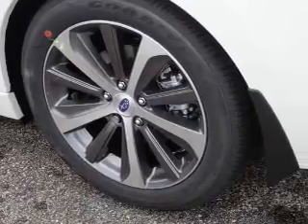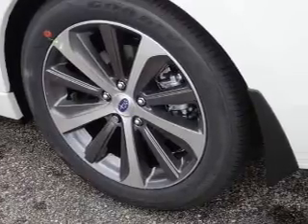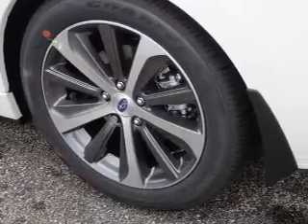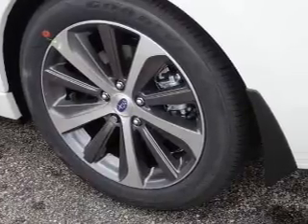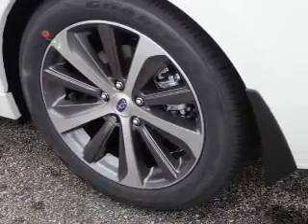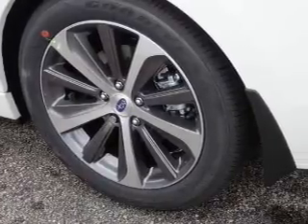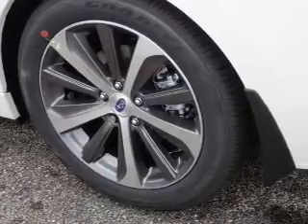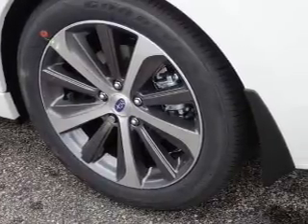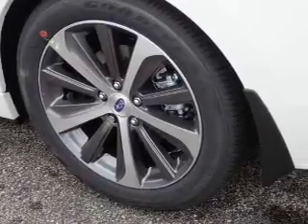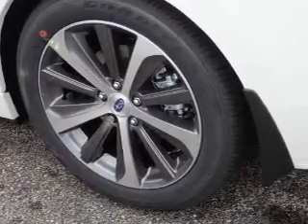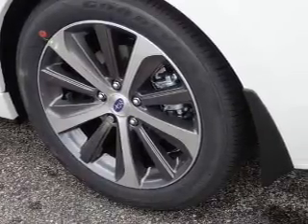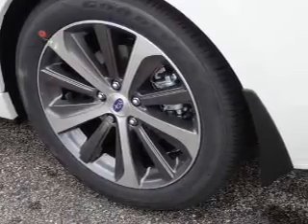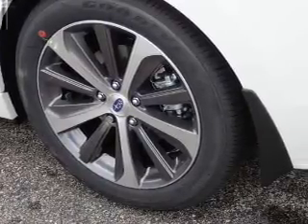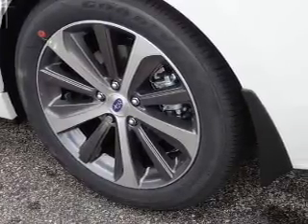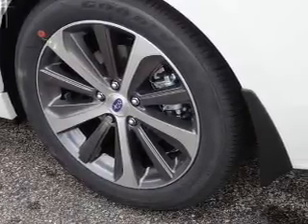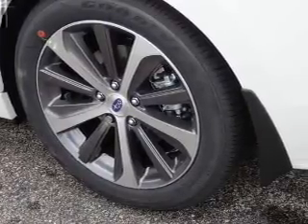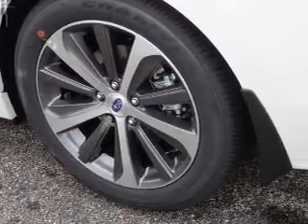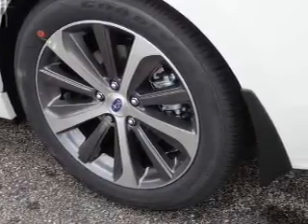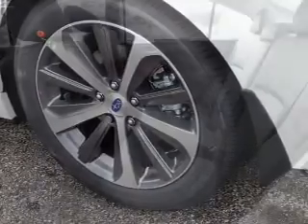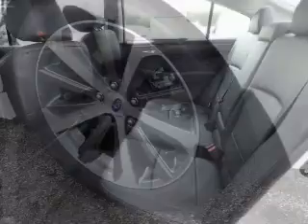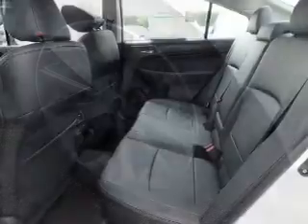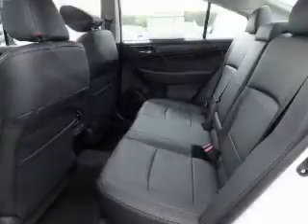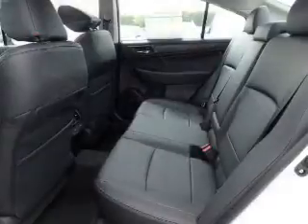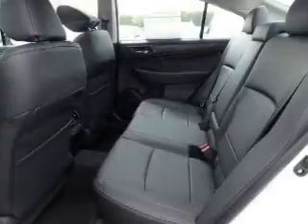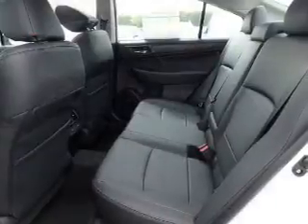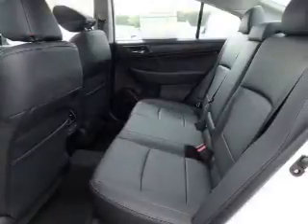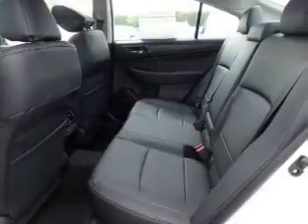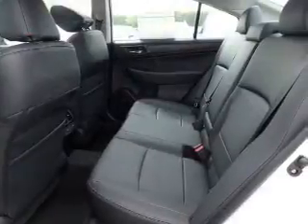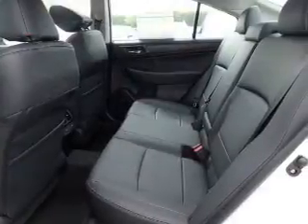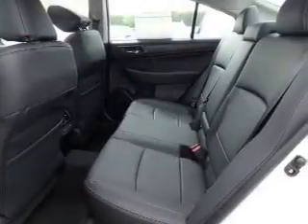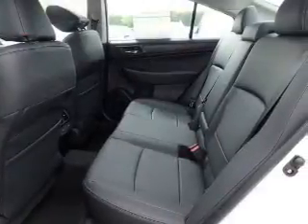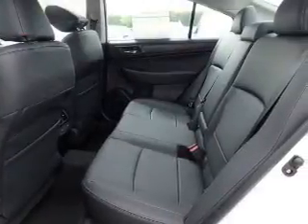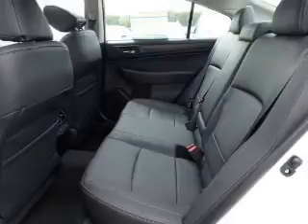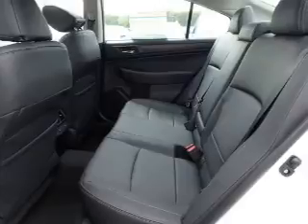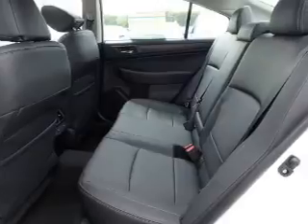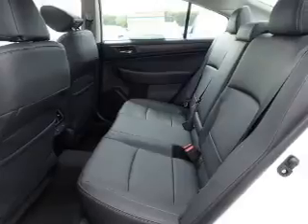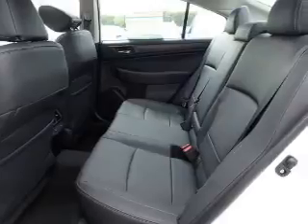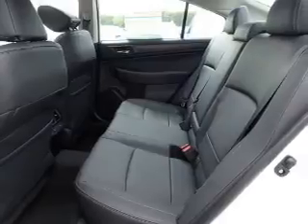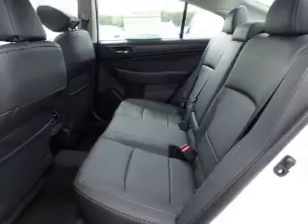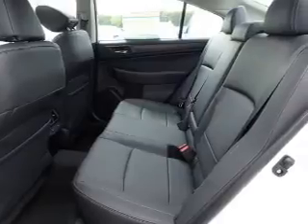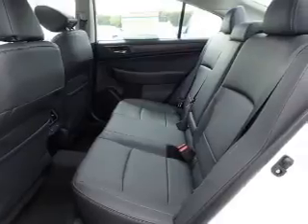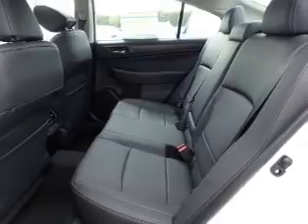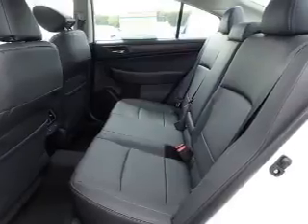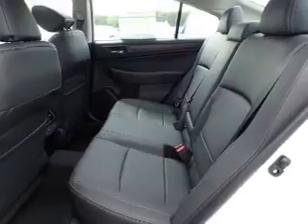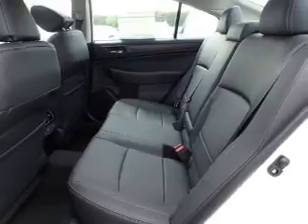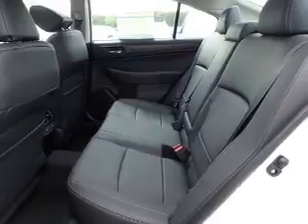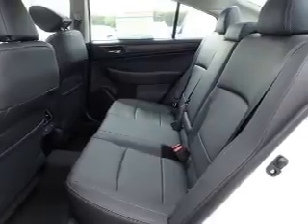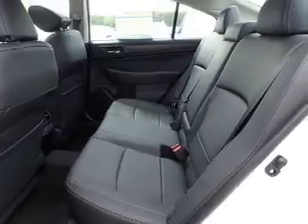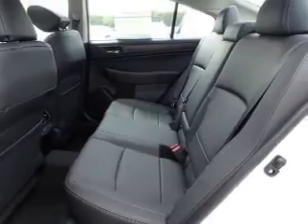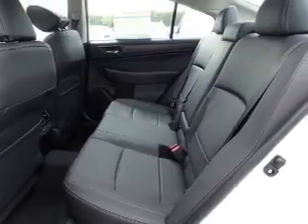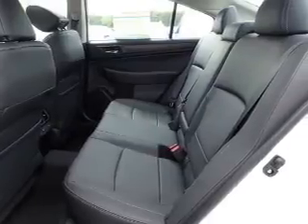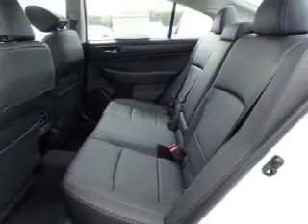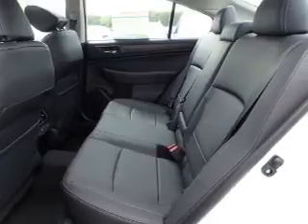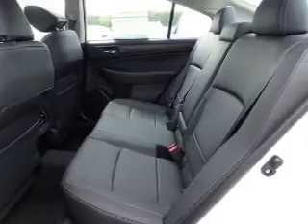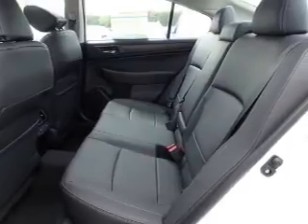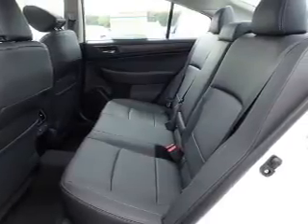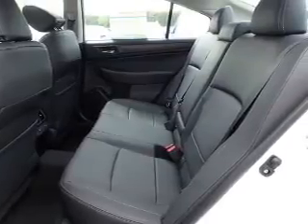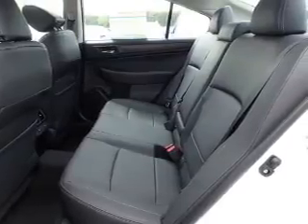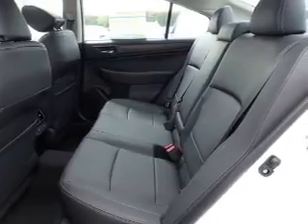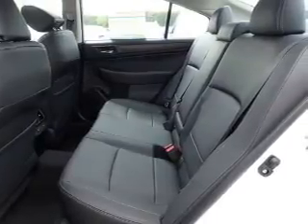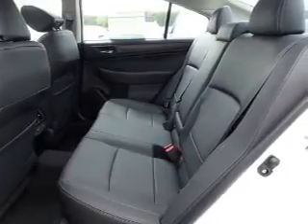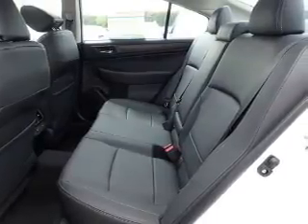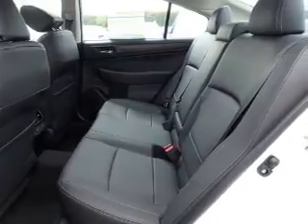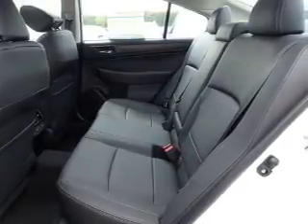Traction control, stability control, front ventilated disc brakes, daytime running lights, anti-lock brakes, and privacy glass.